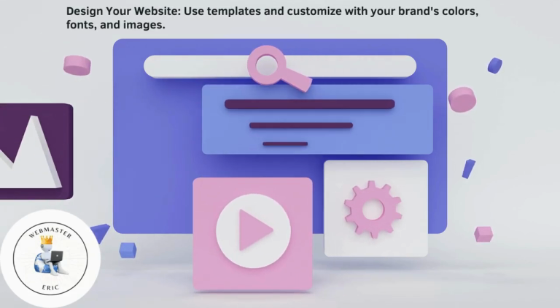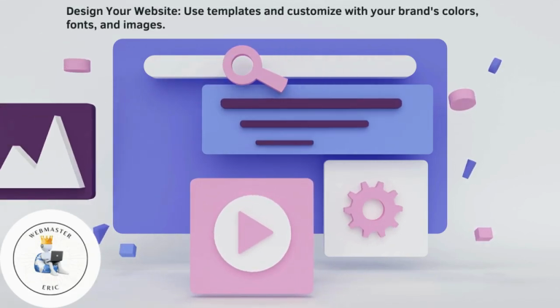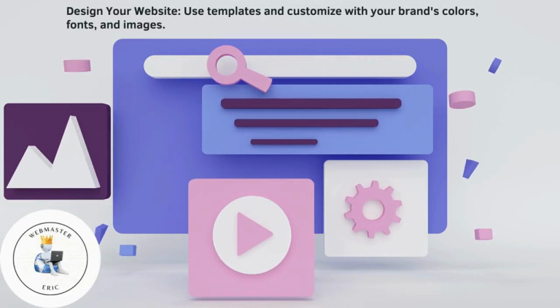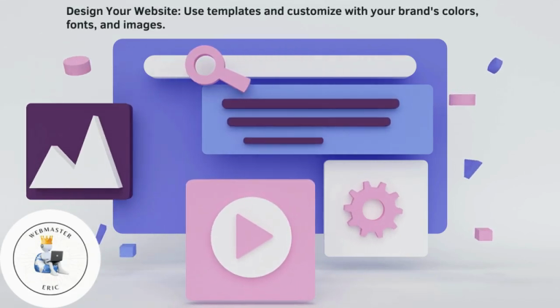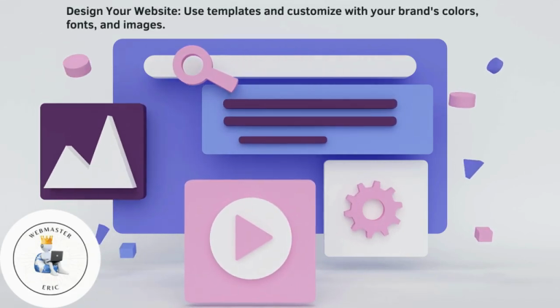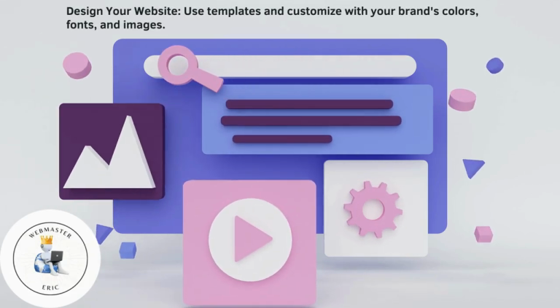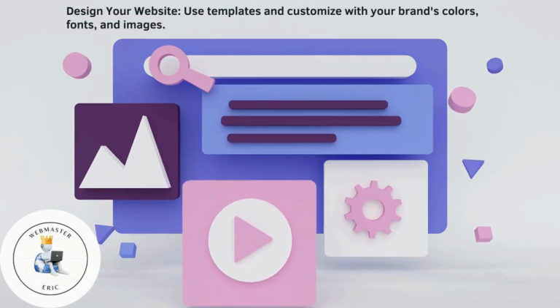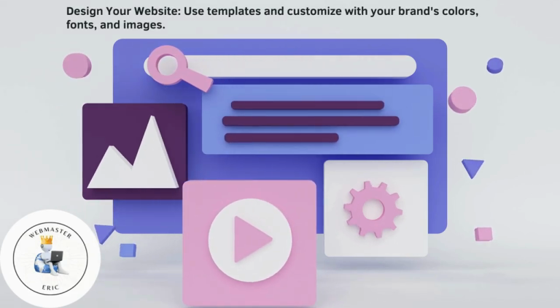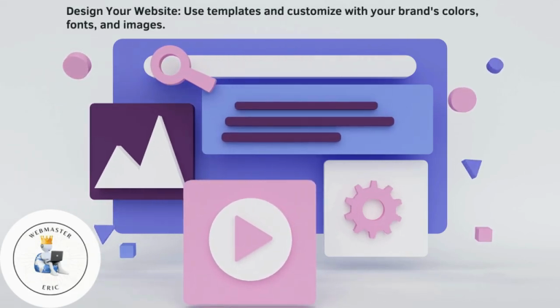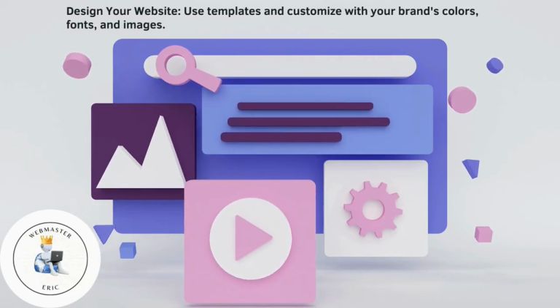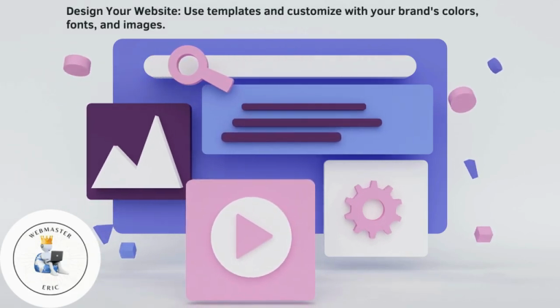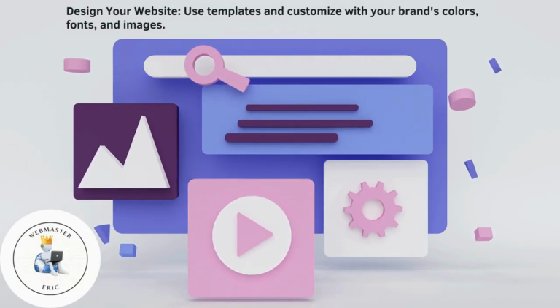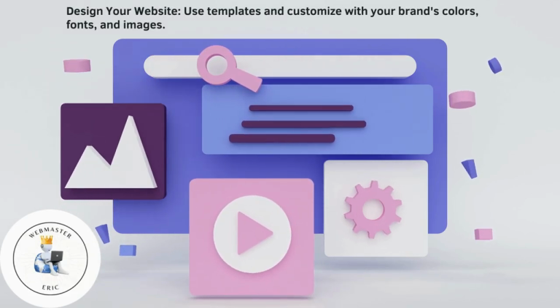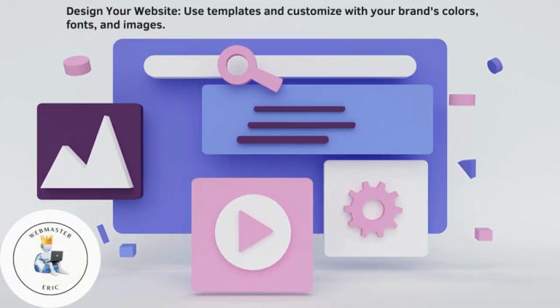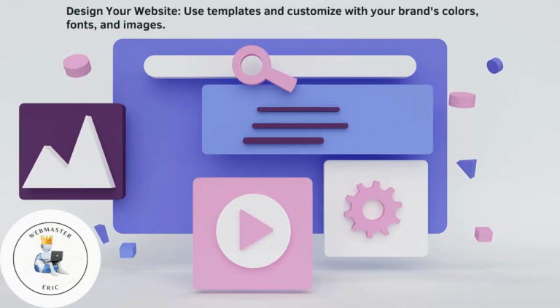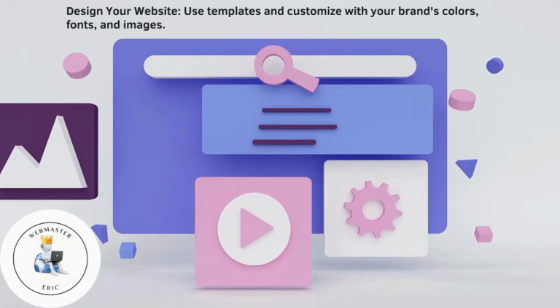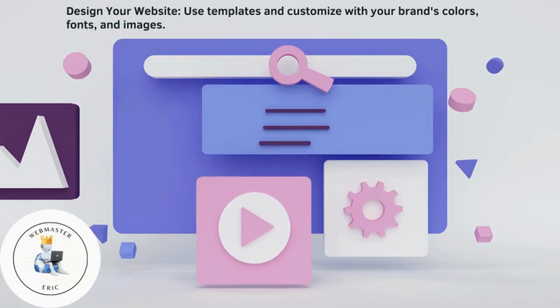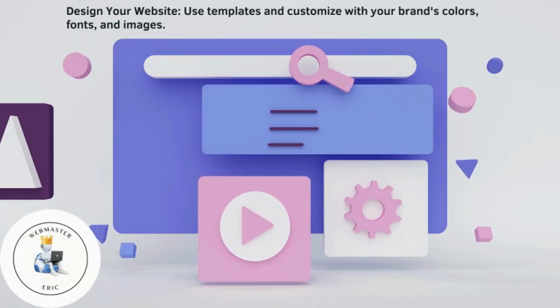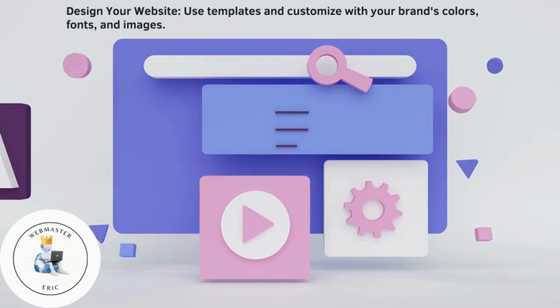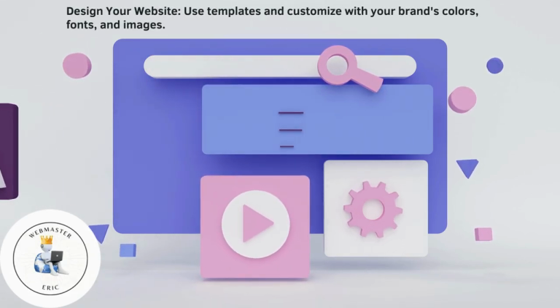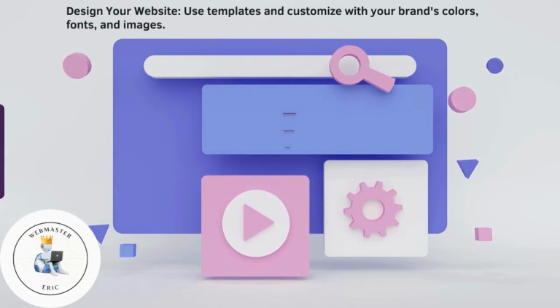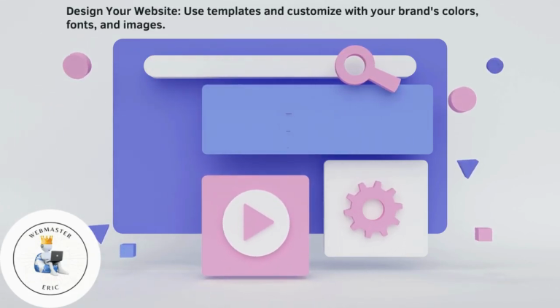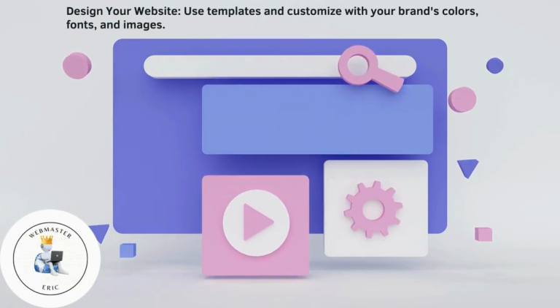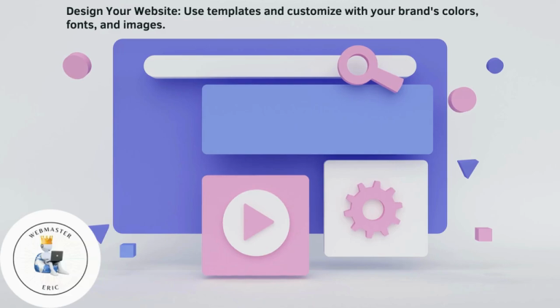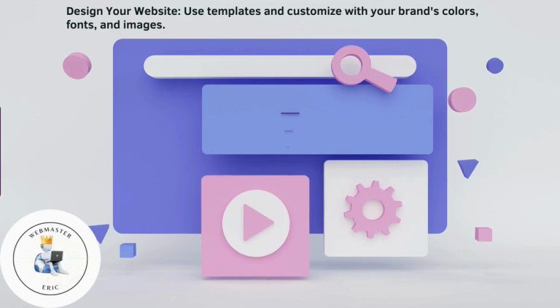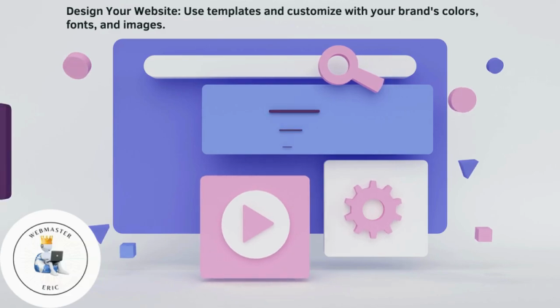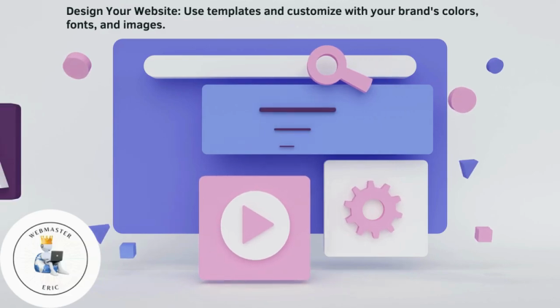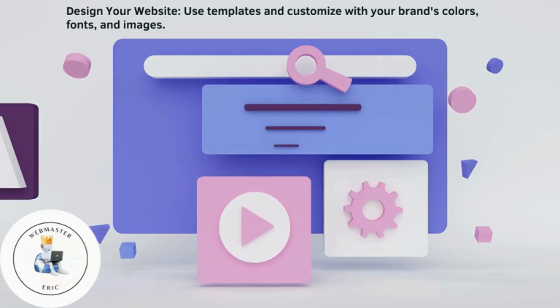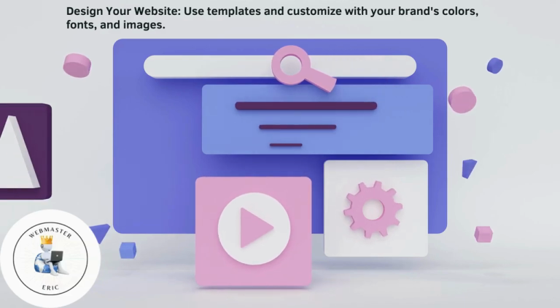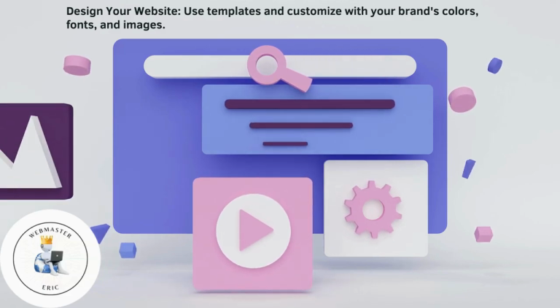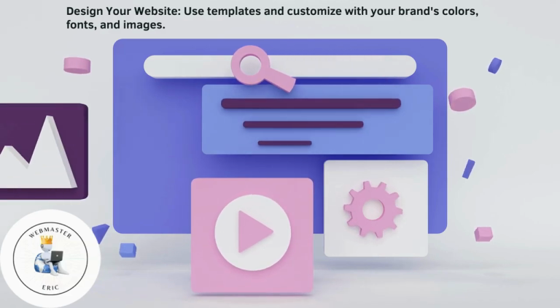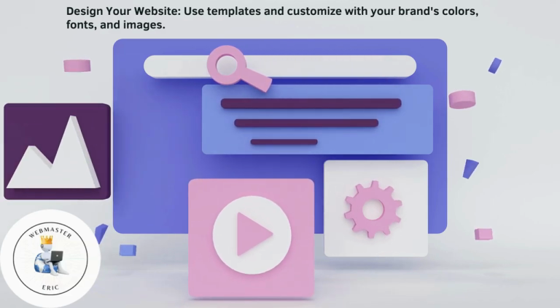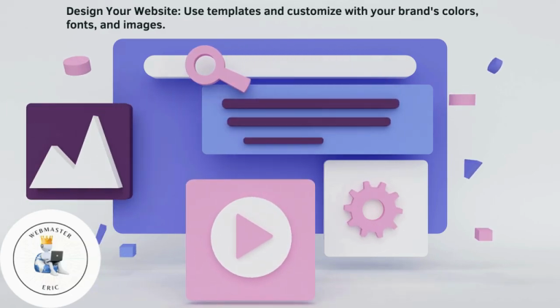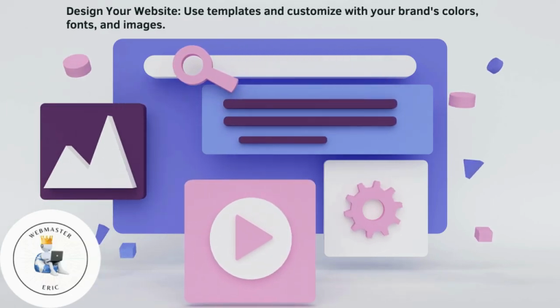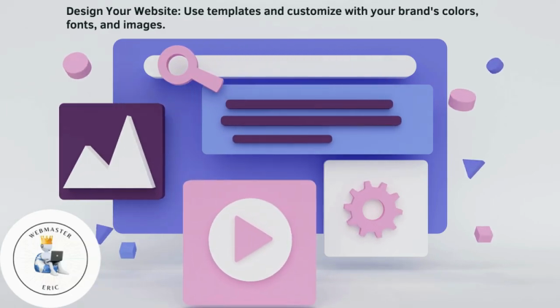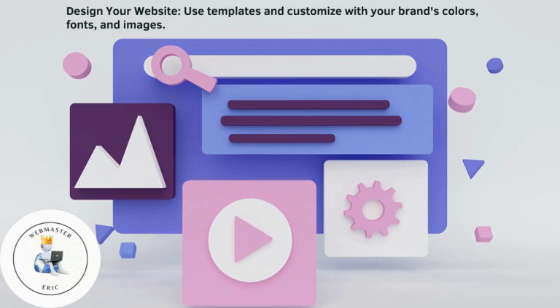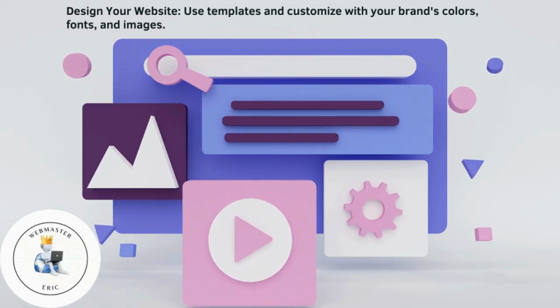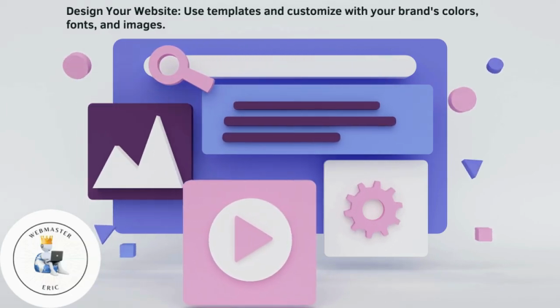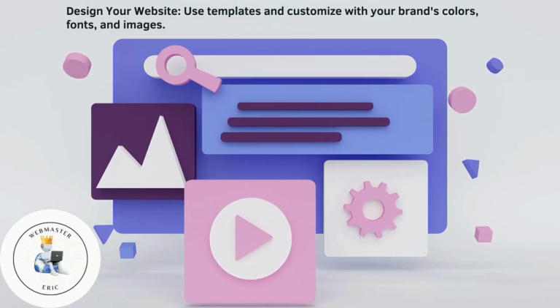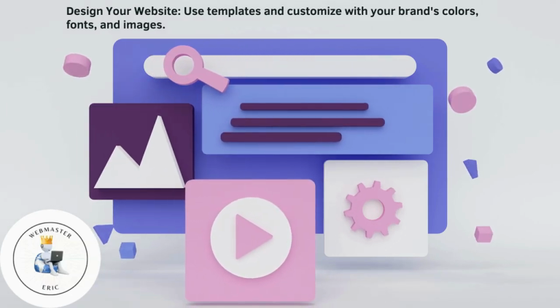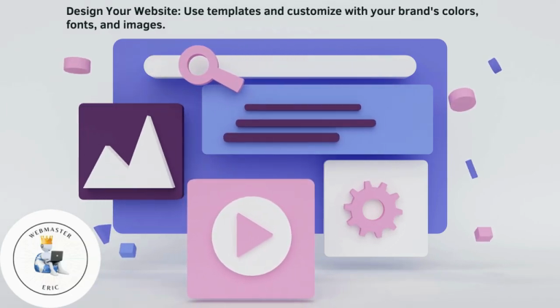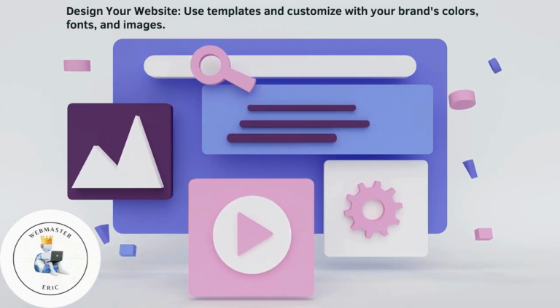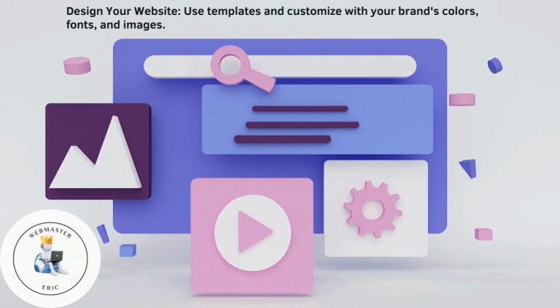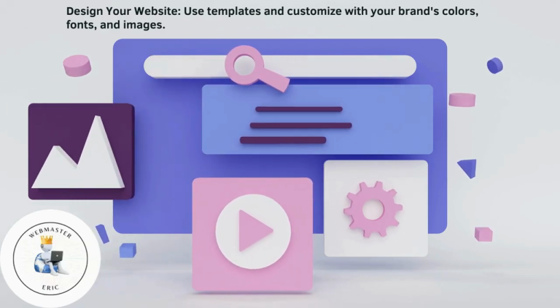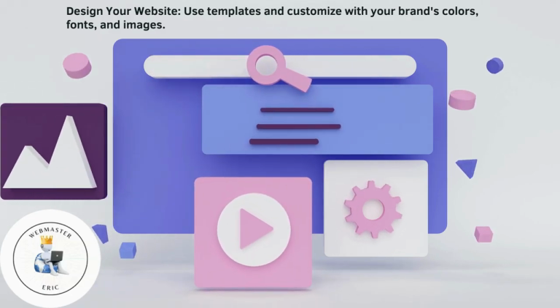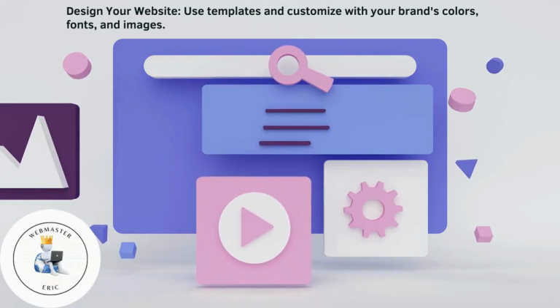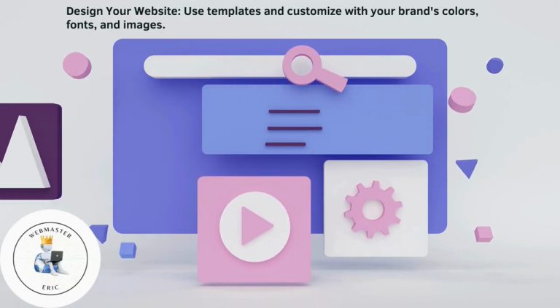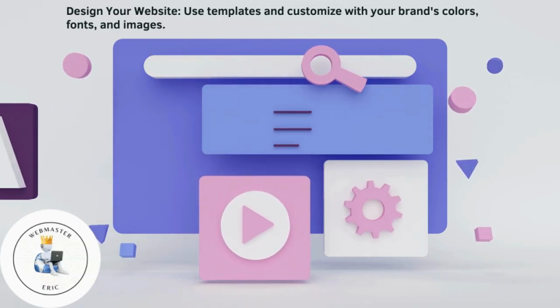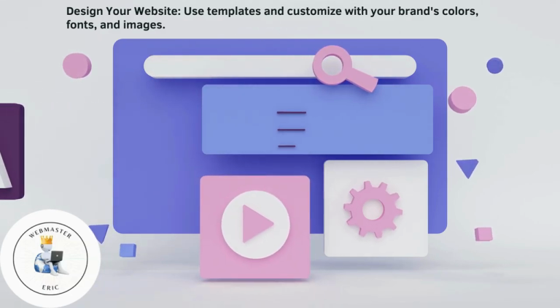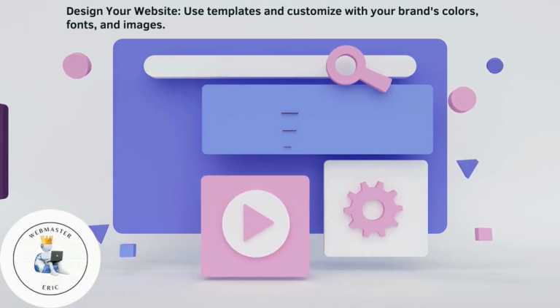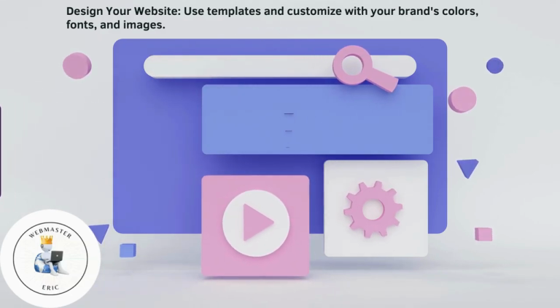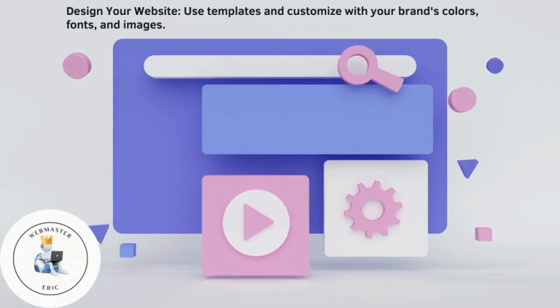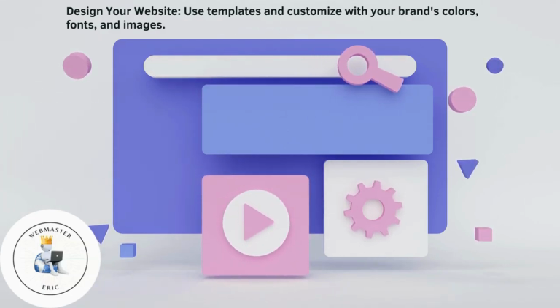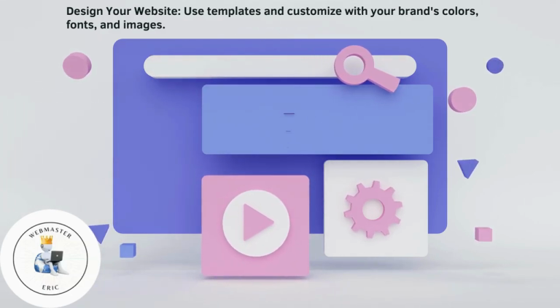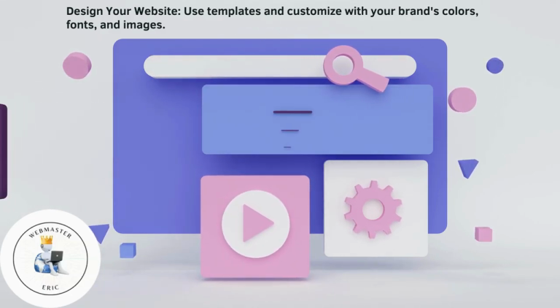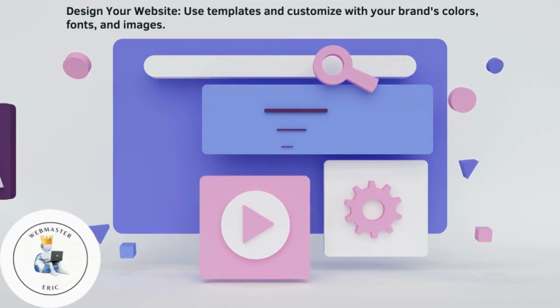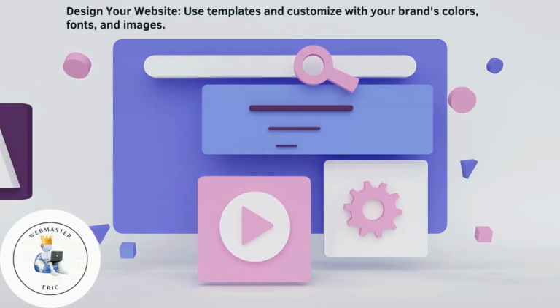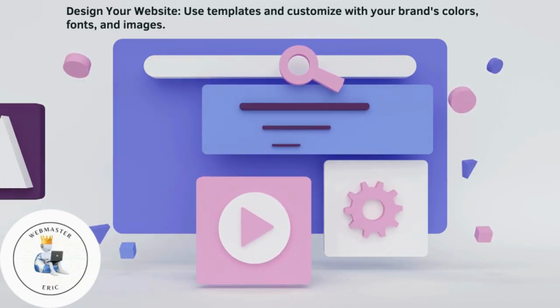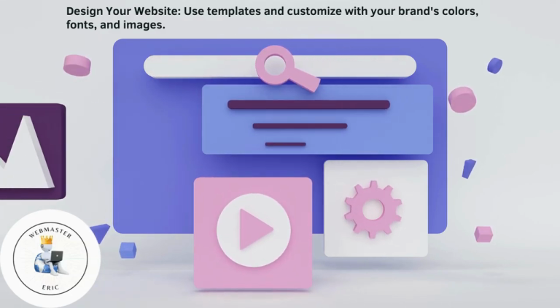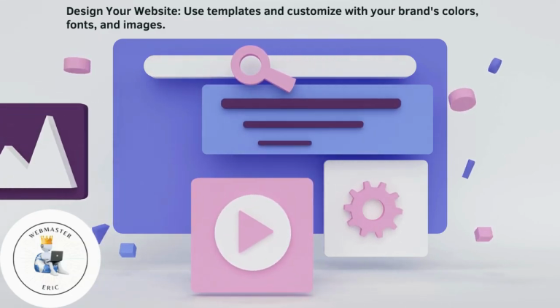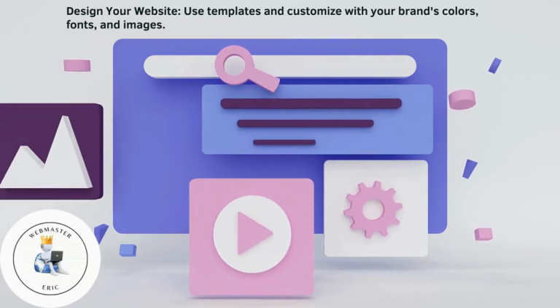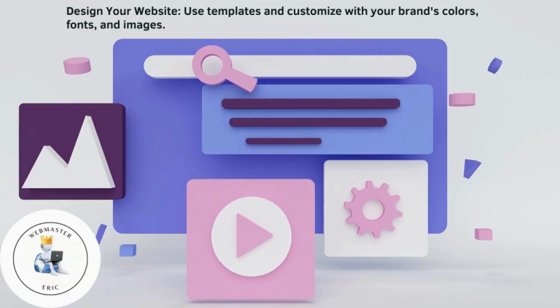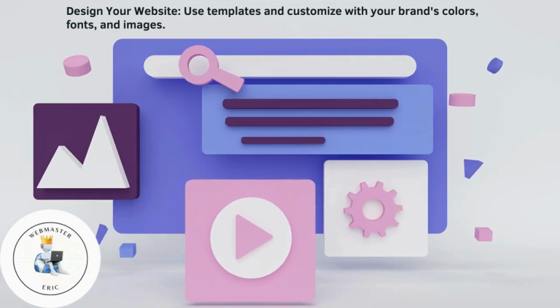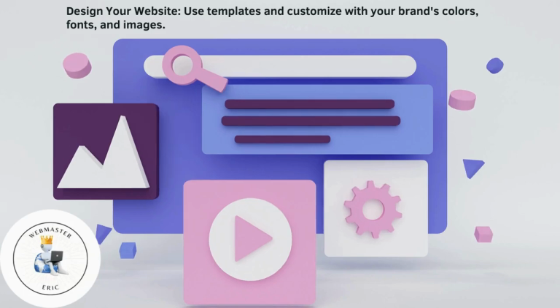Design your website. Use templates and customize with your brand's colors, fonts, and images.